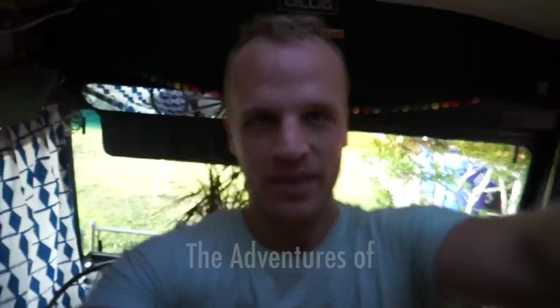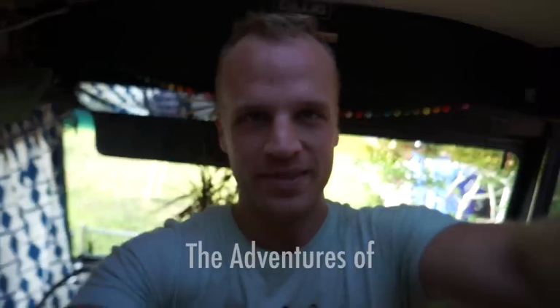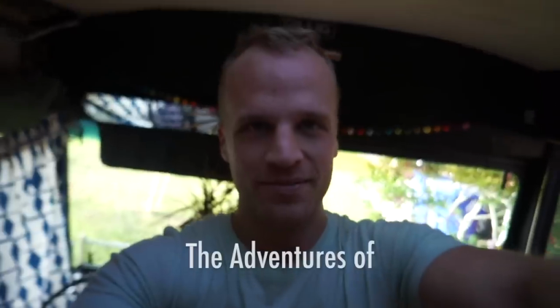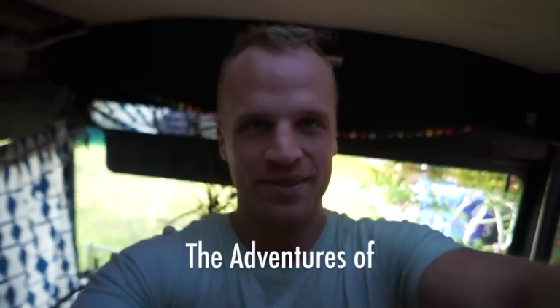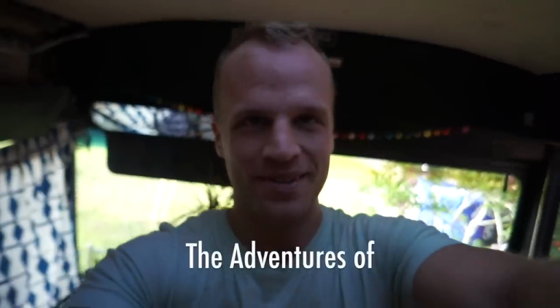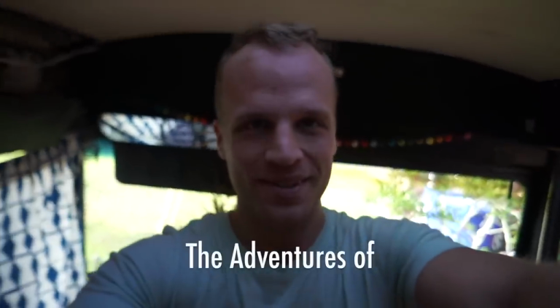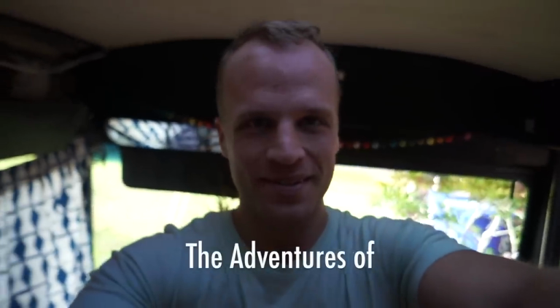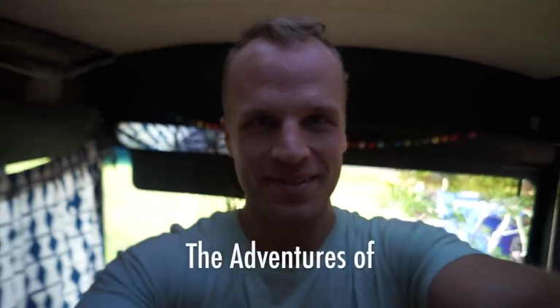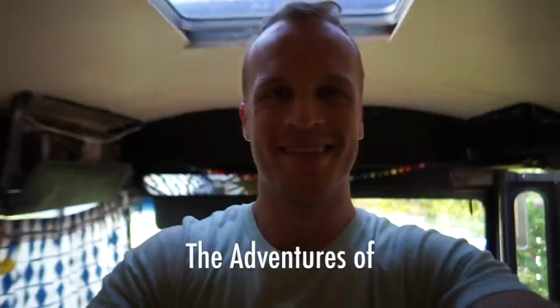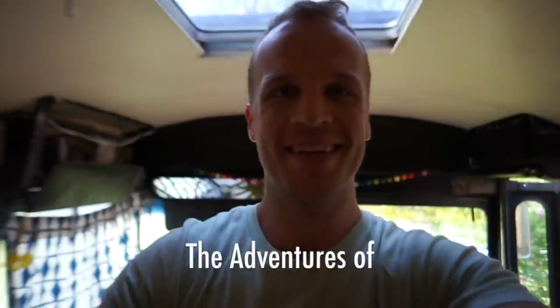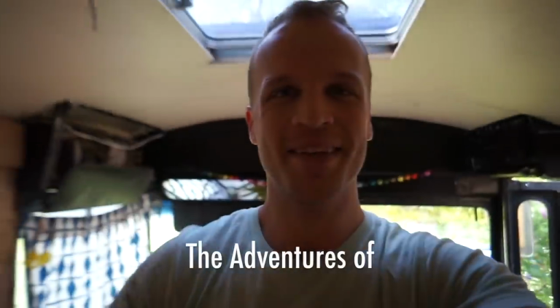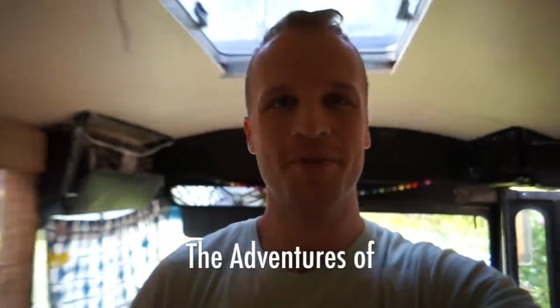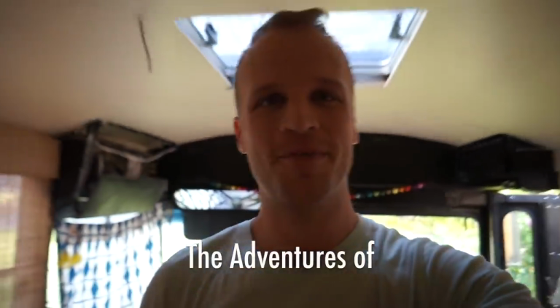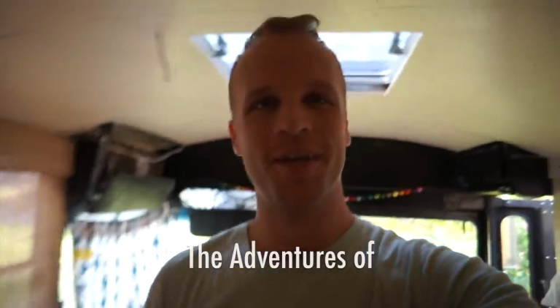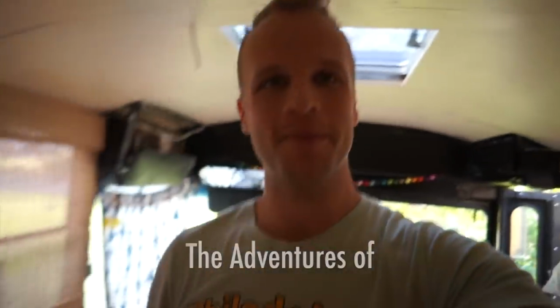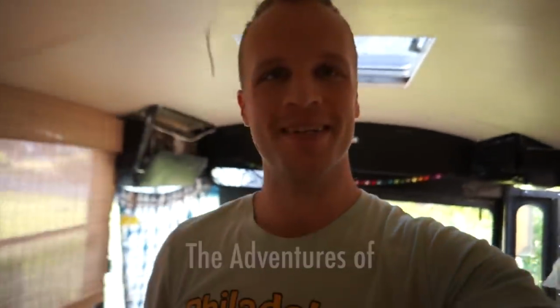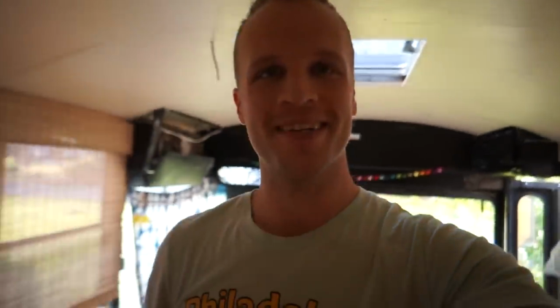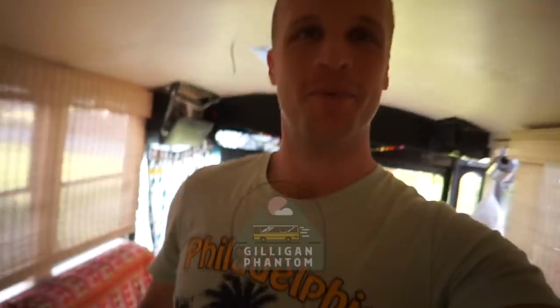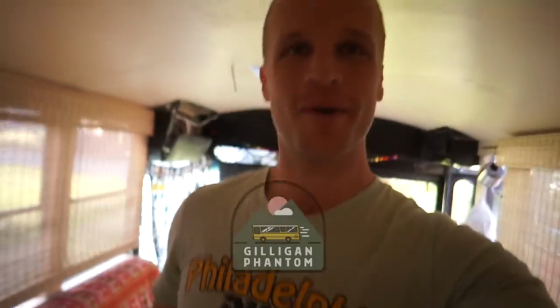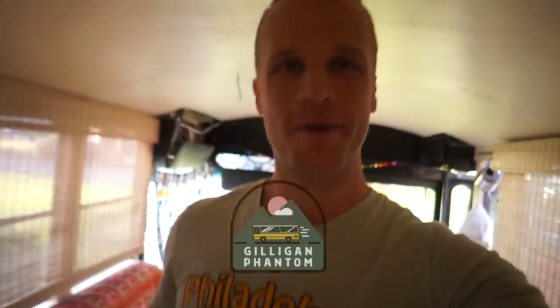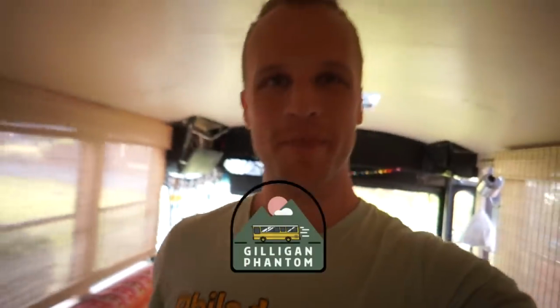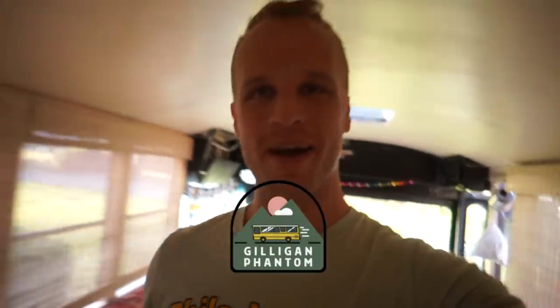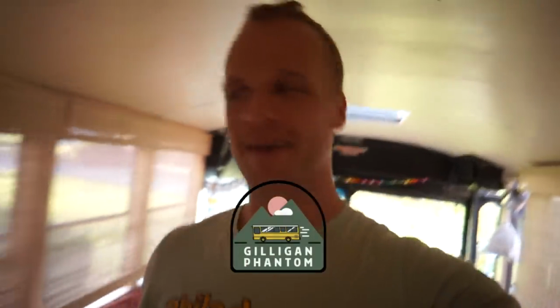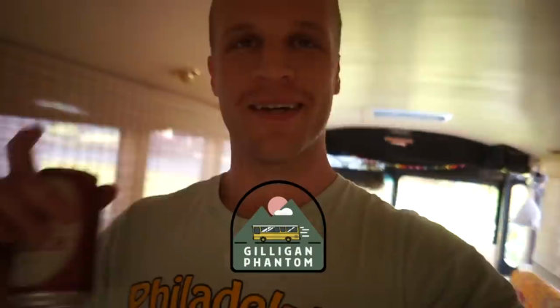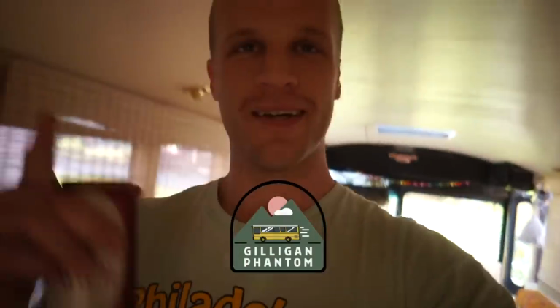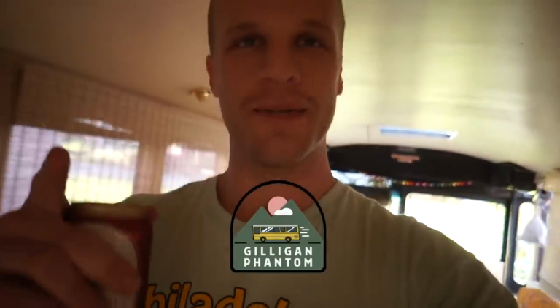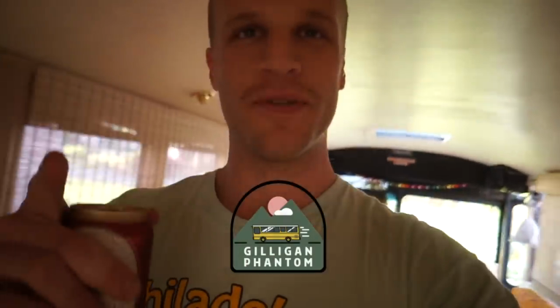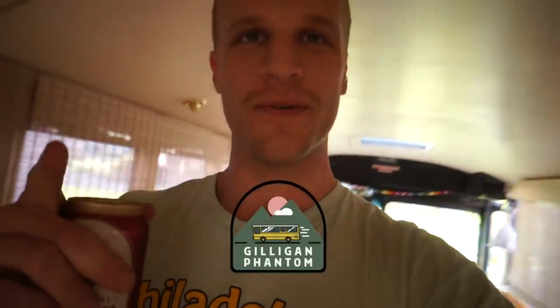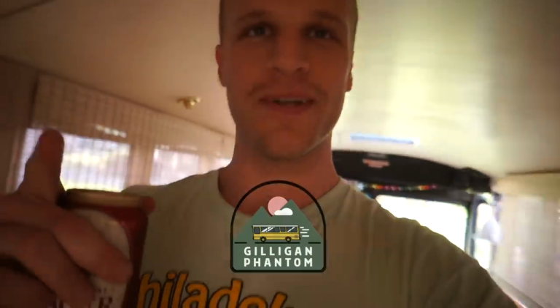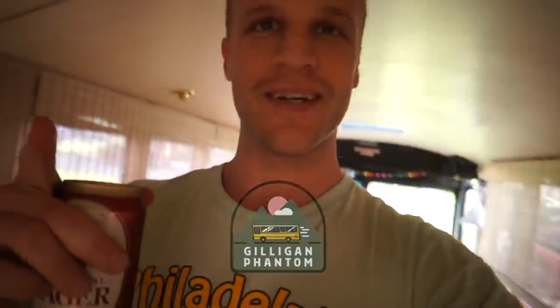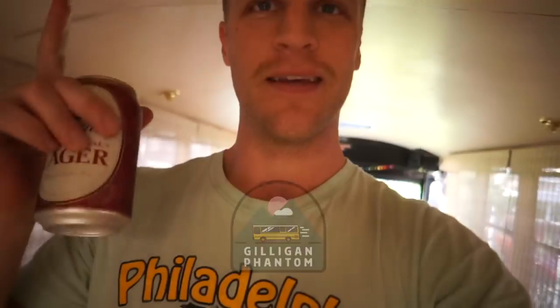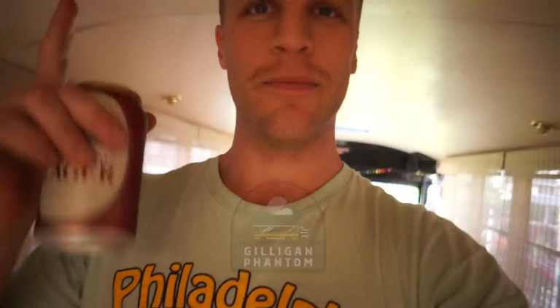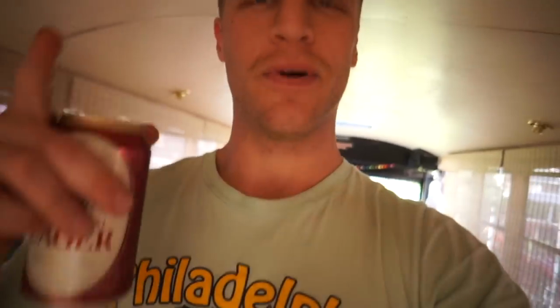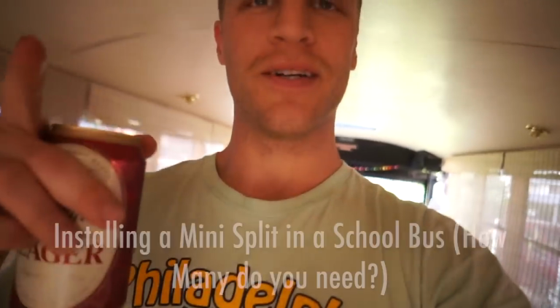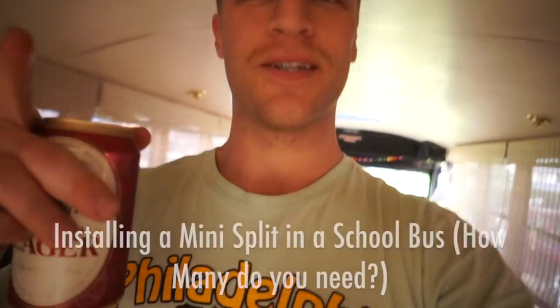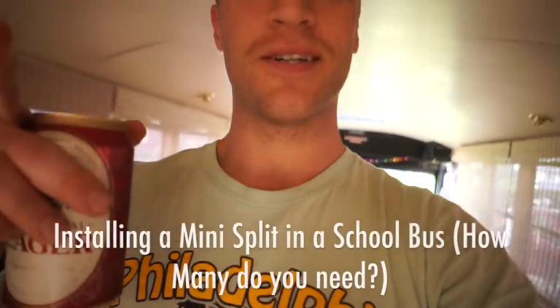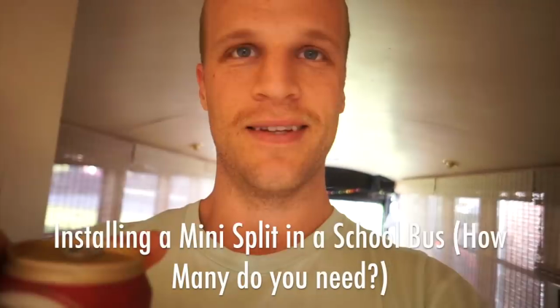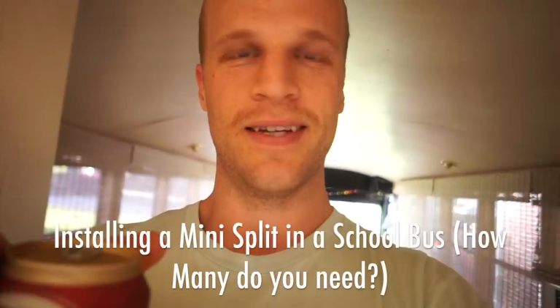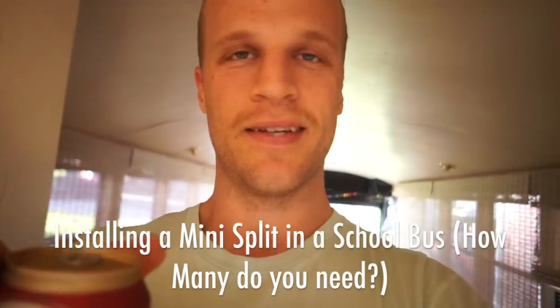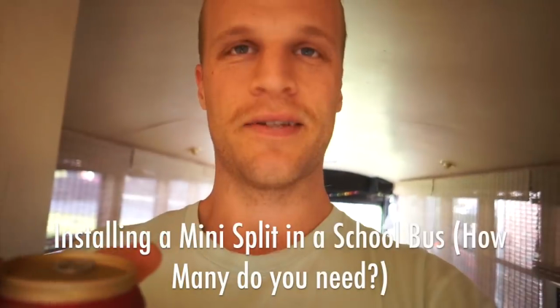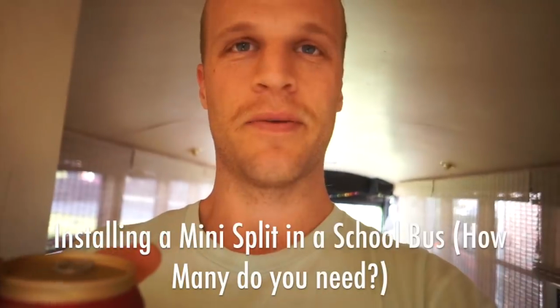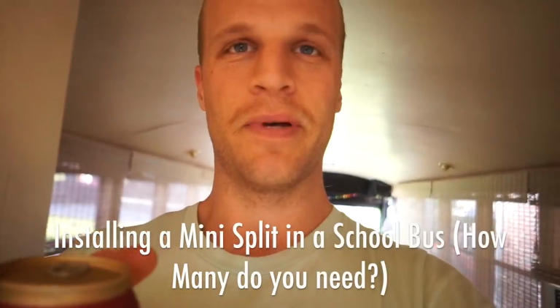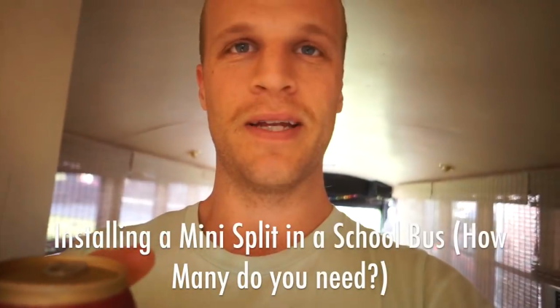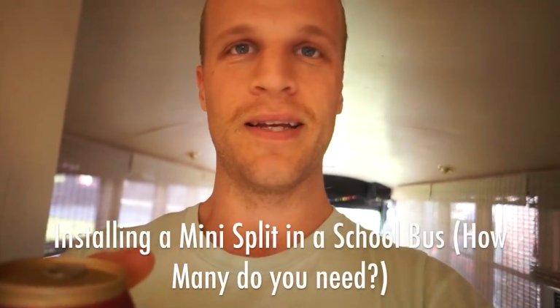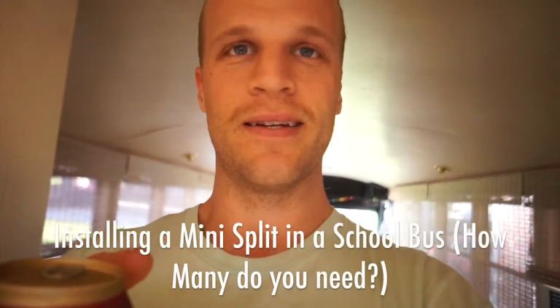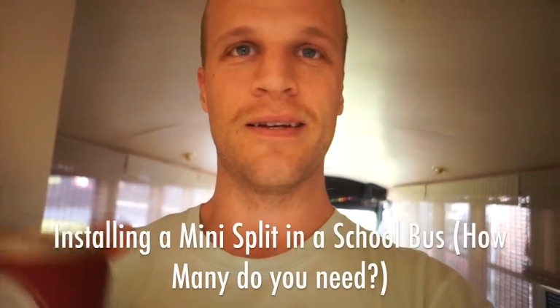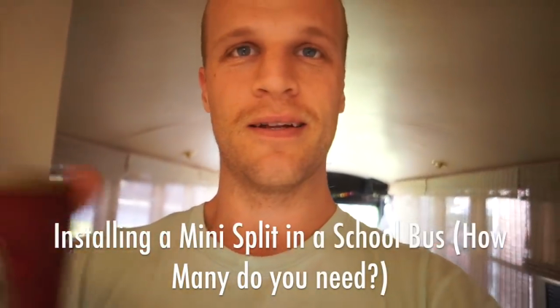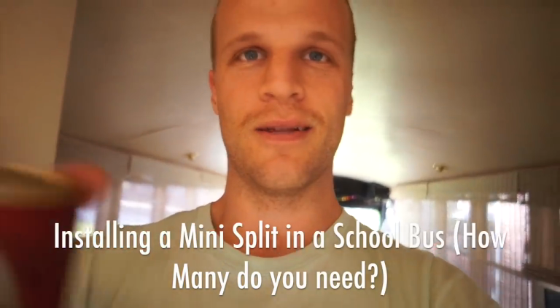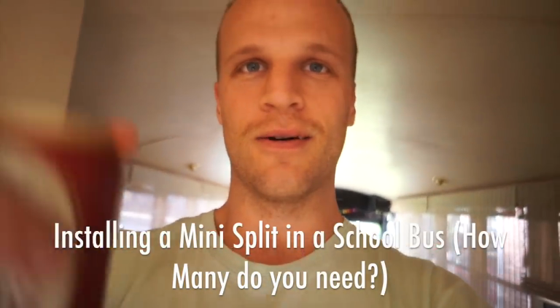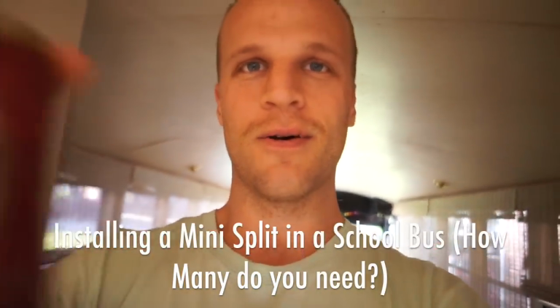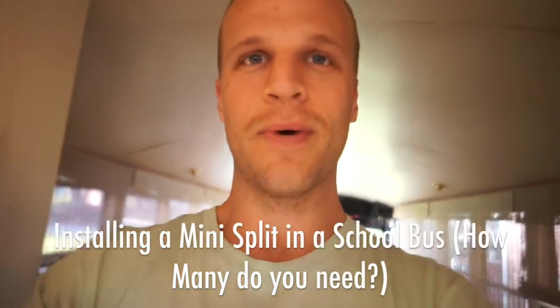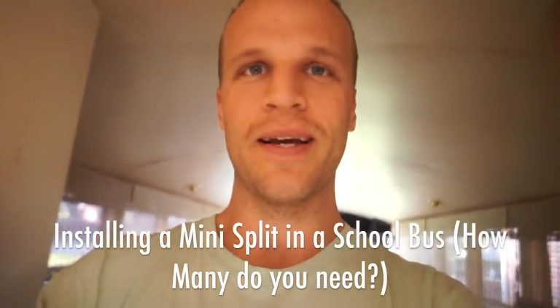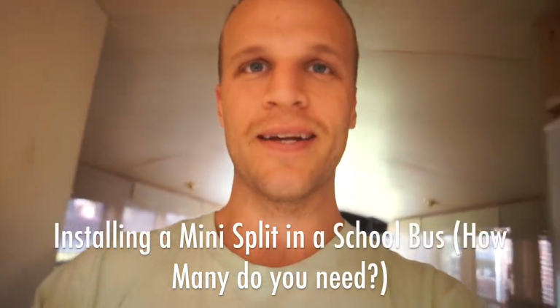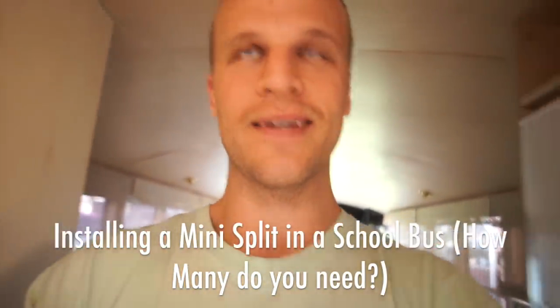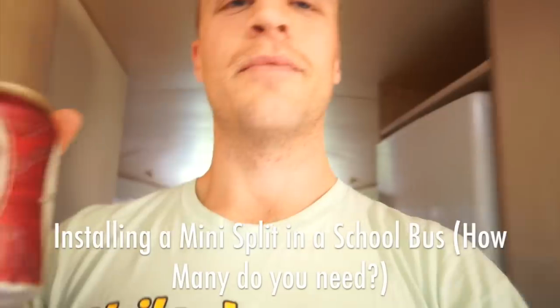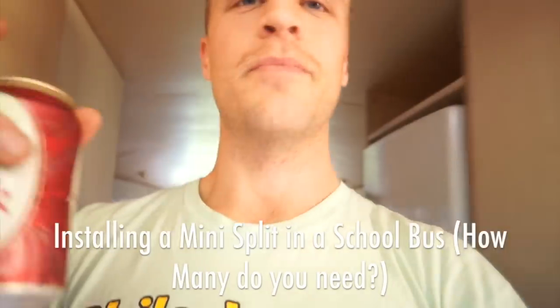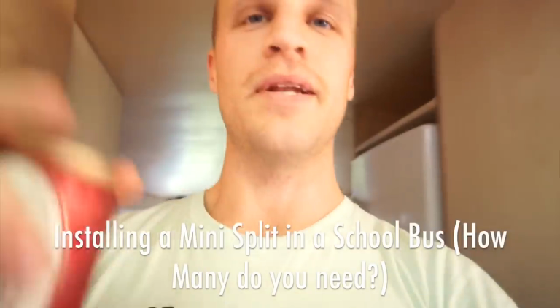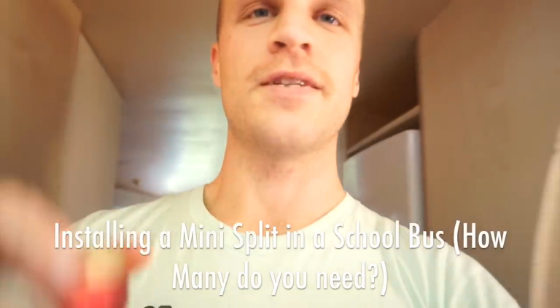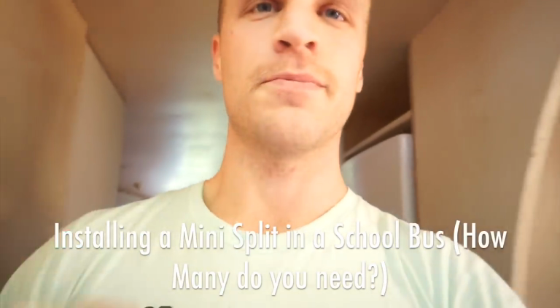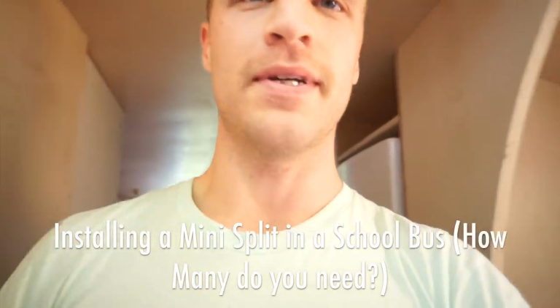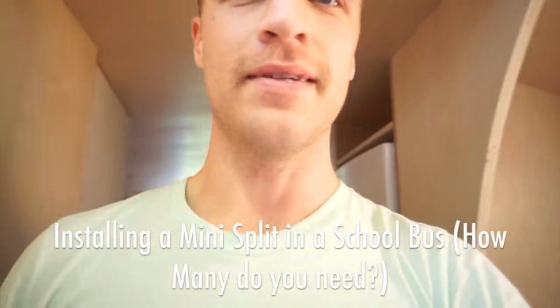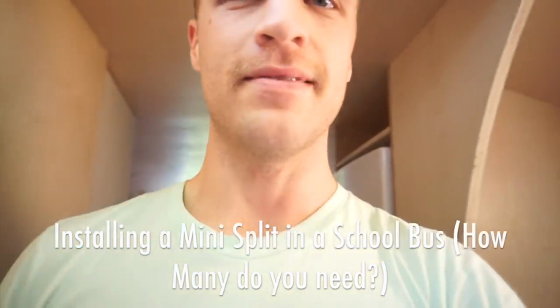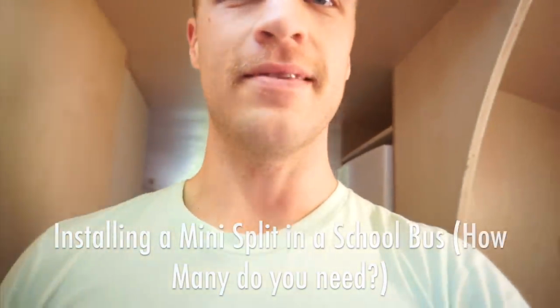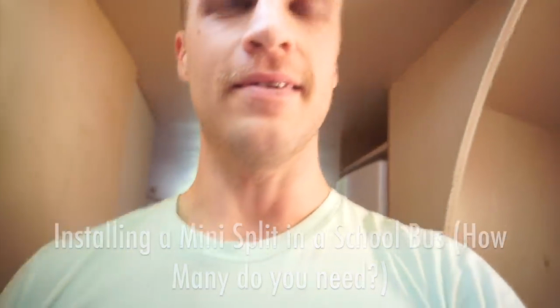Bus converters, Gilligan family, welcome back. I am doing the much anticipated, long-awaited mini split install.